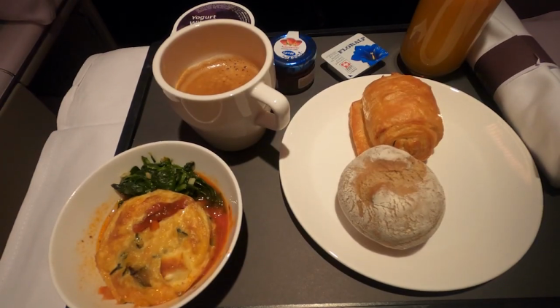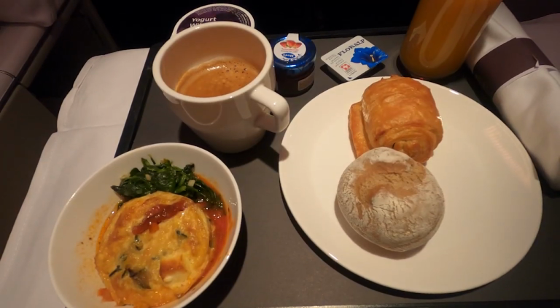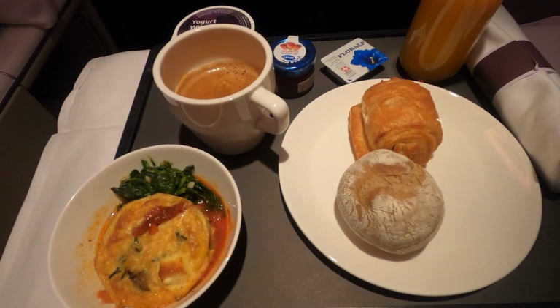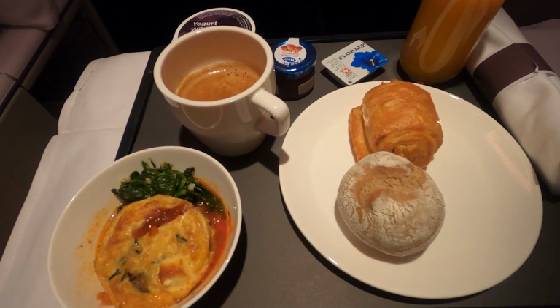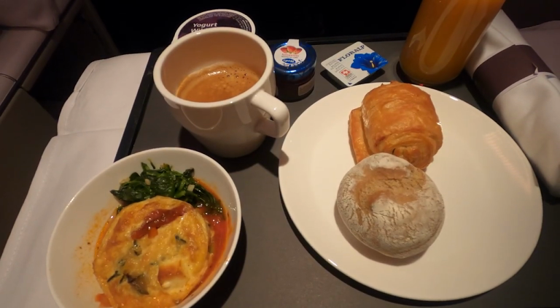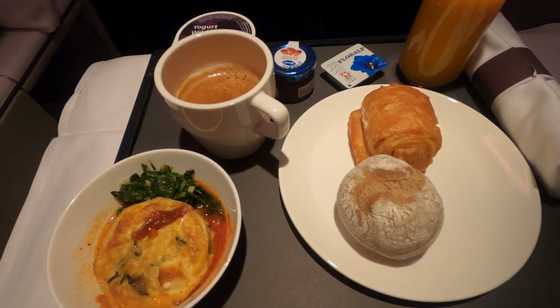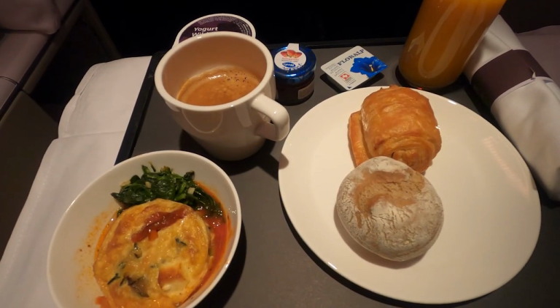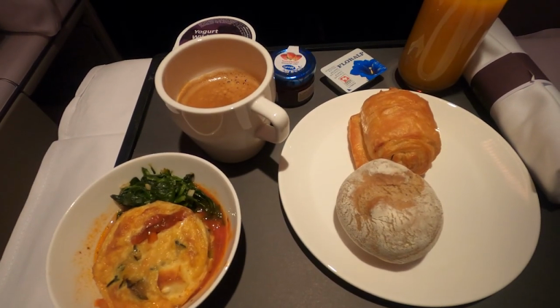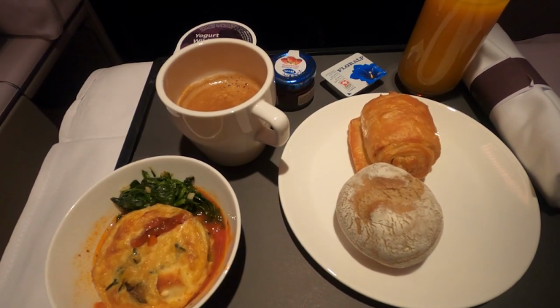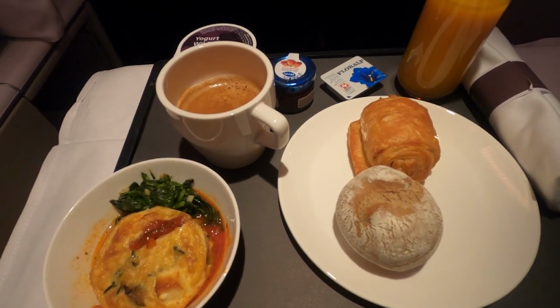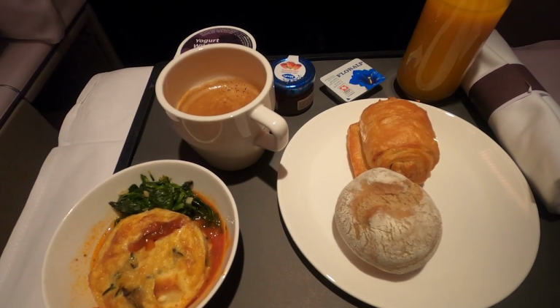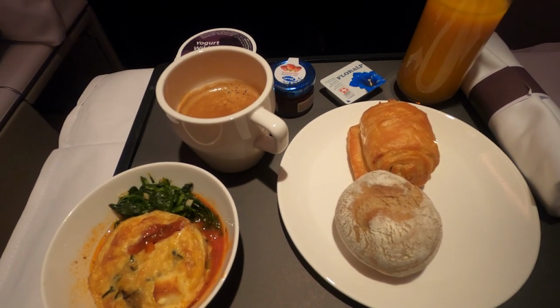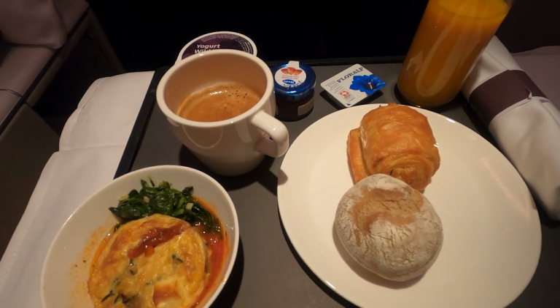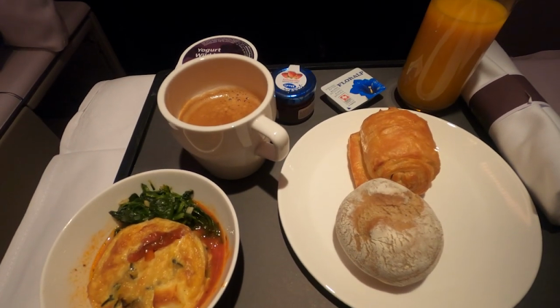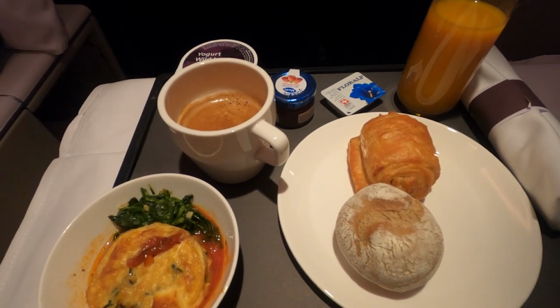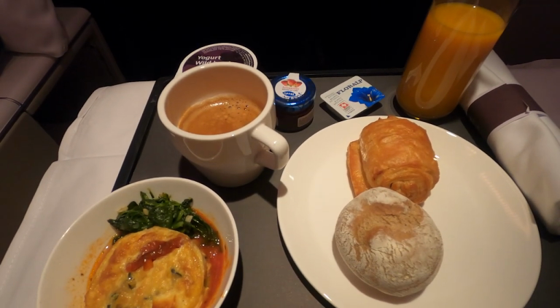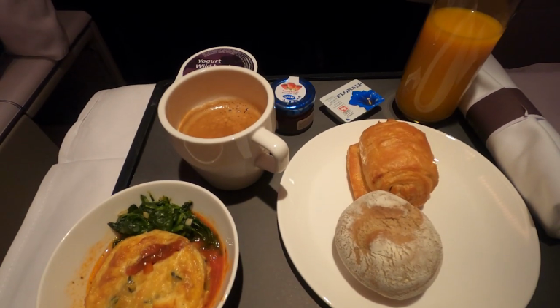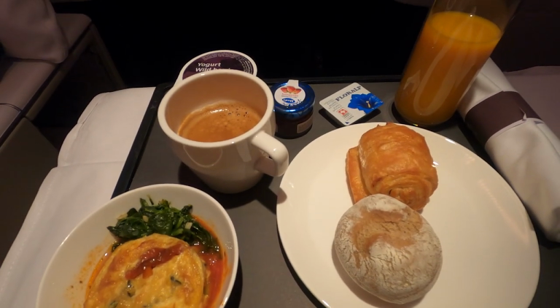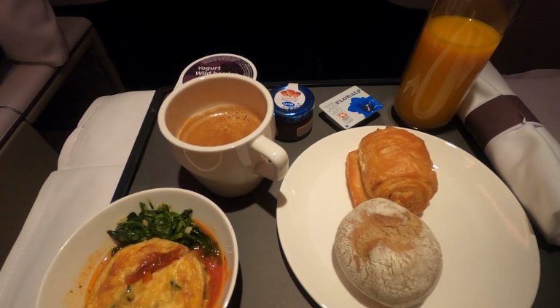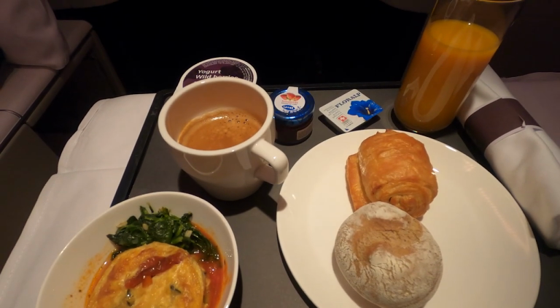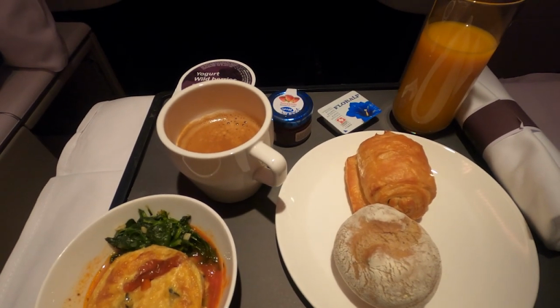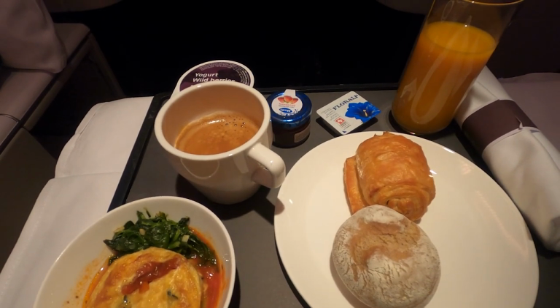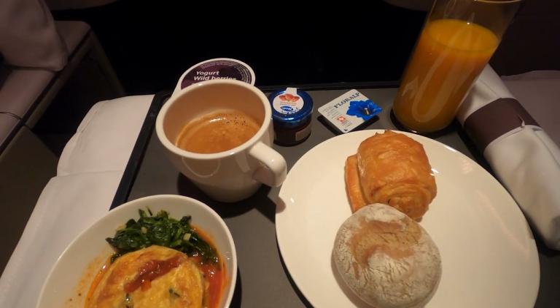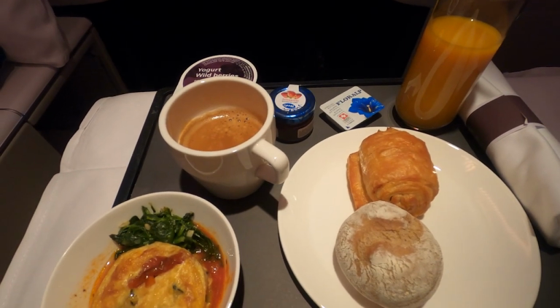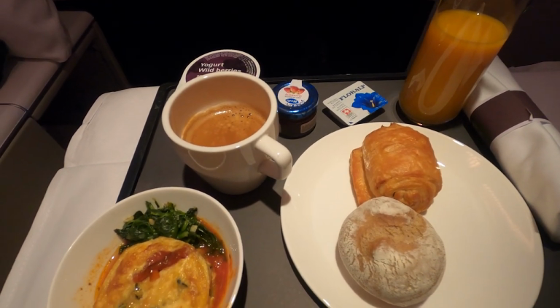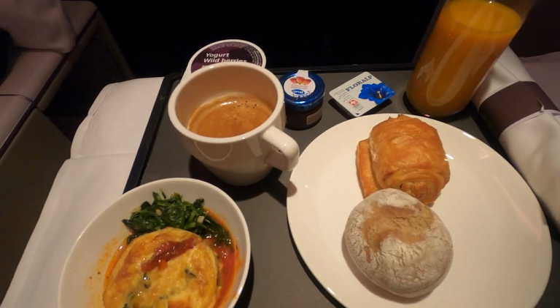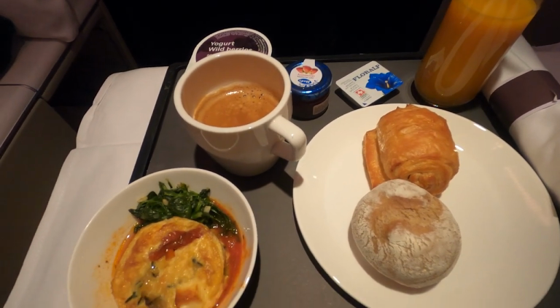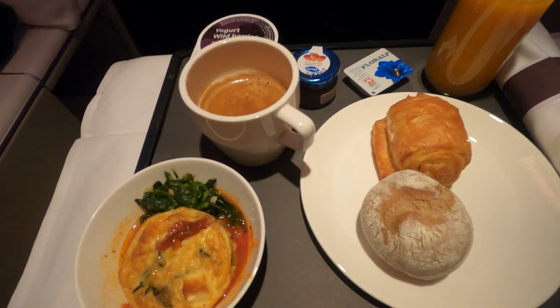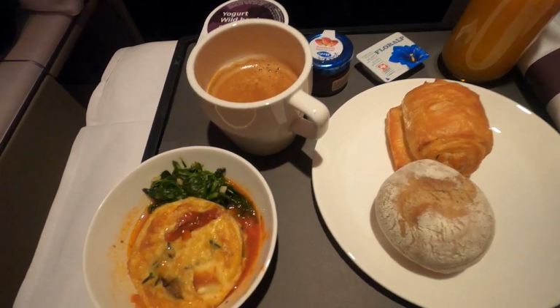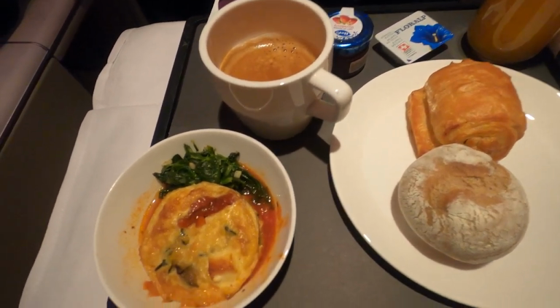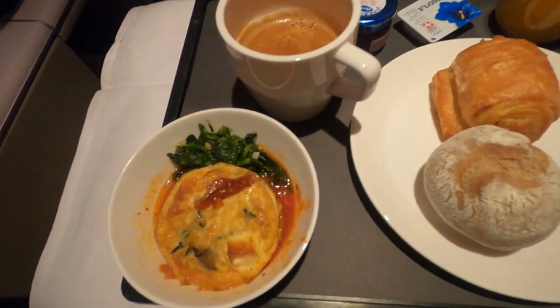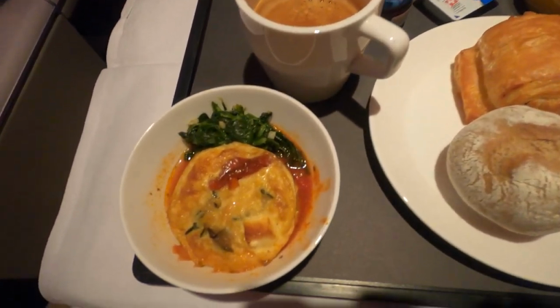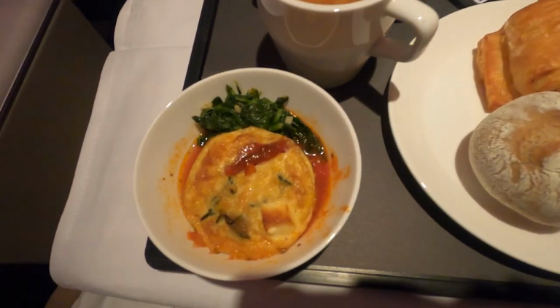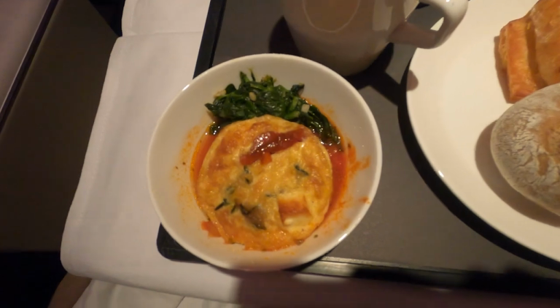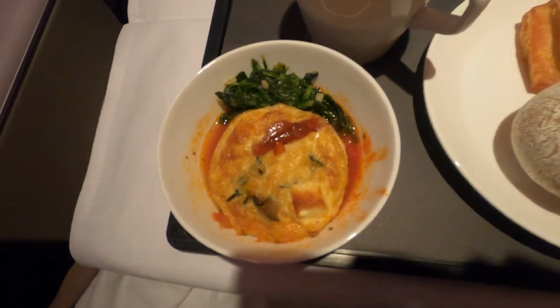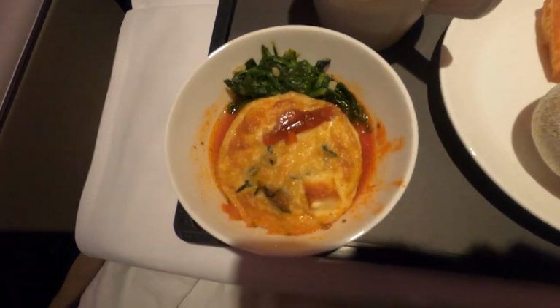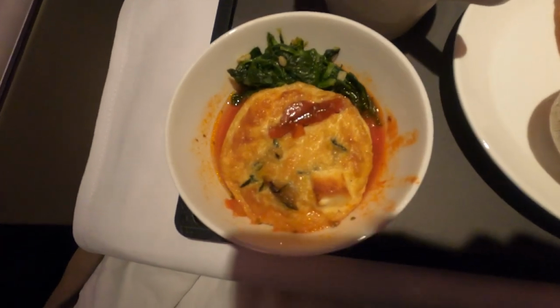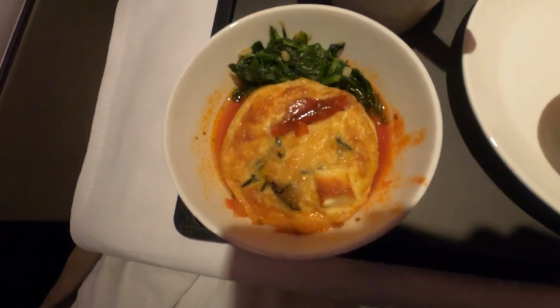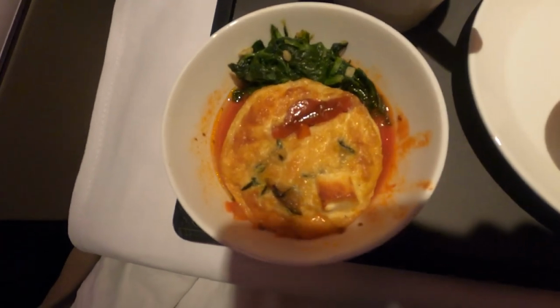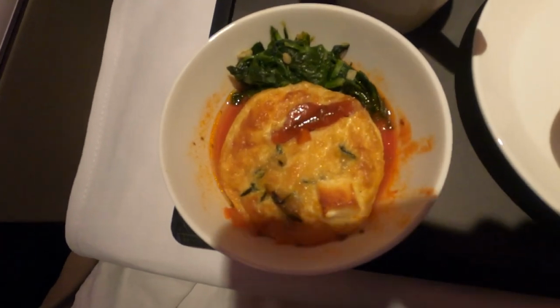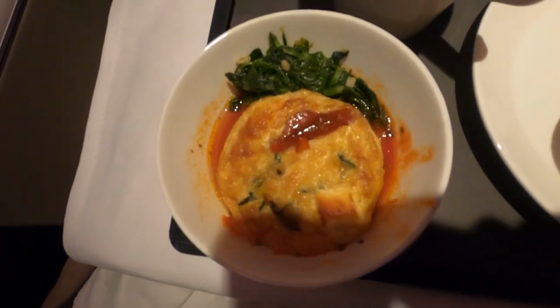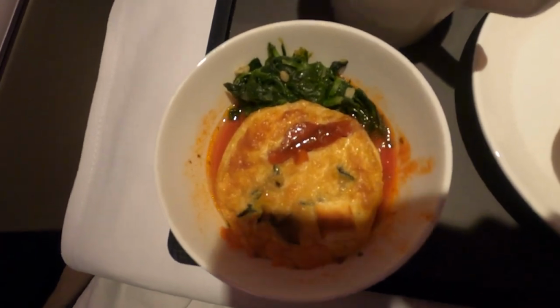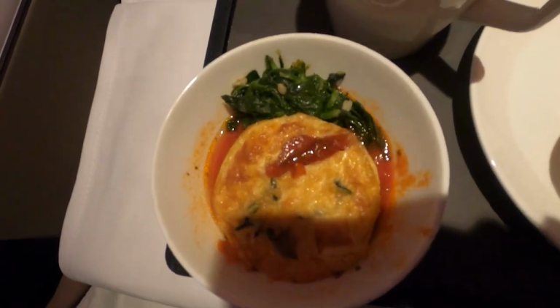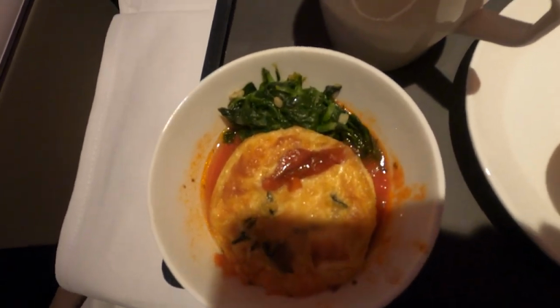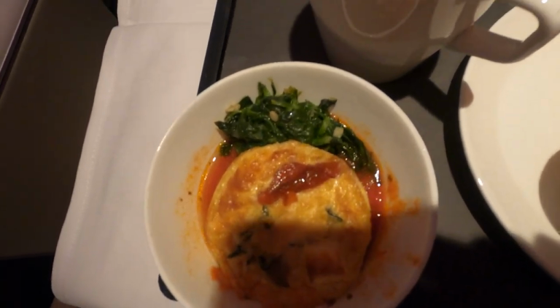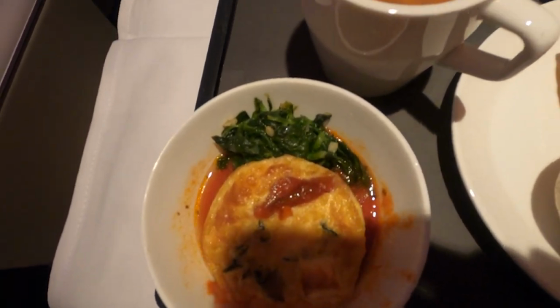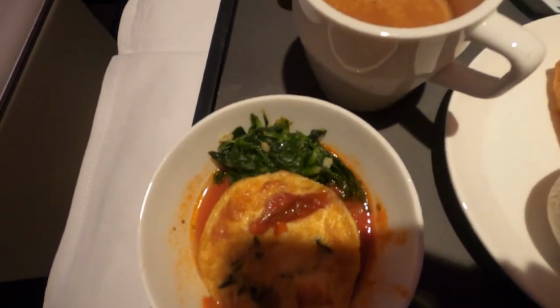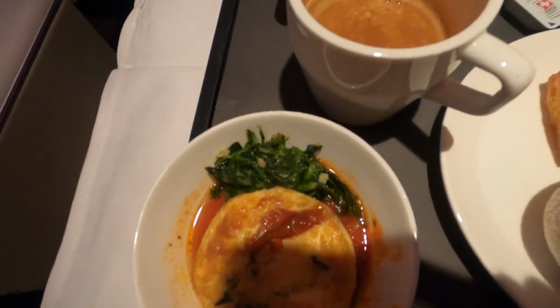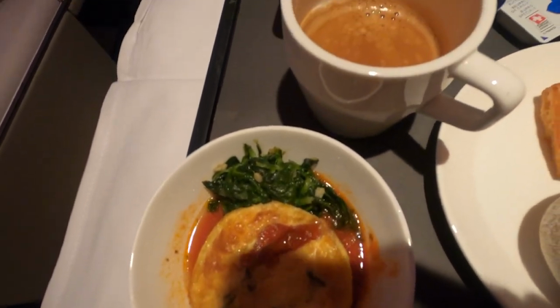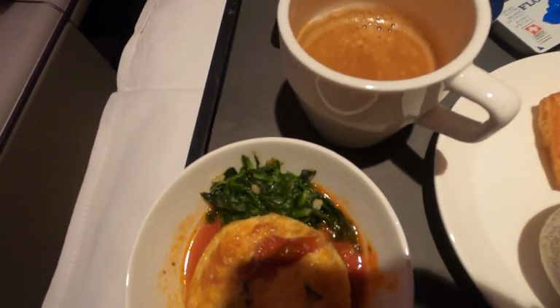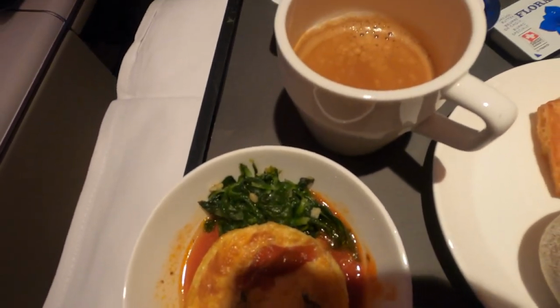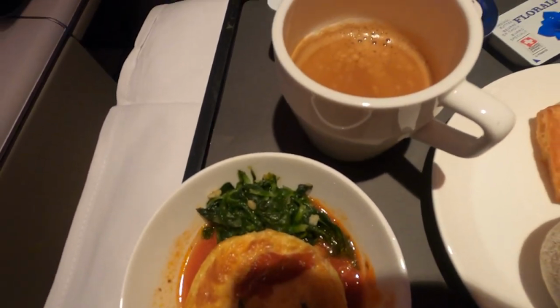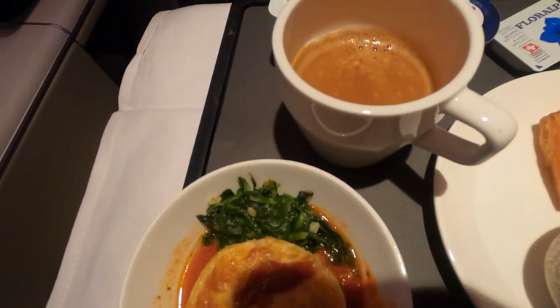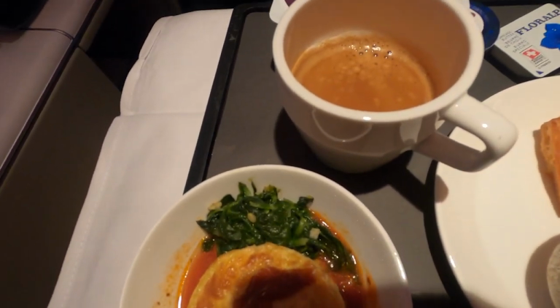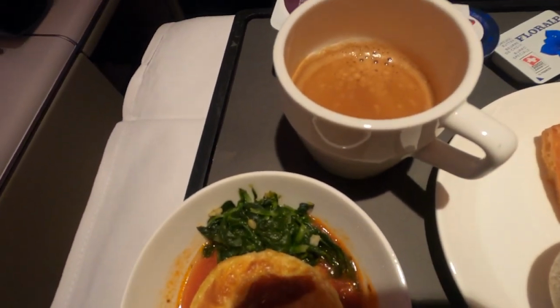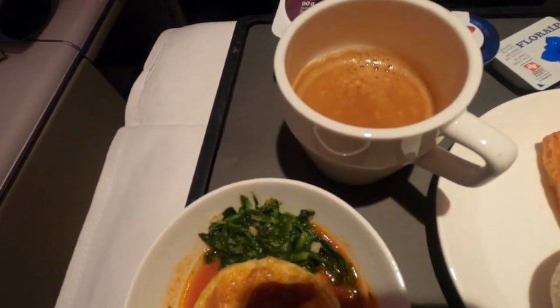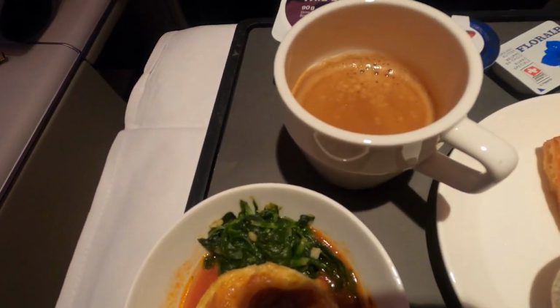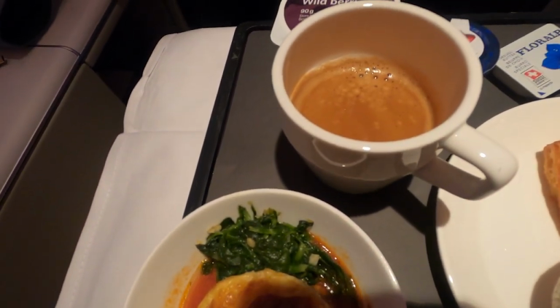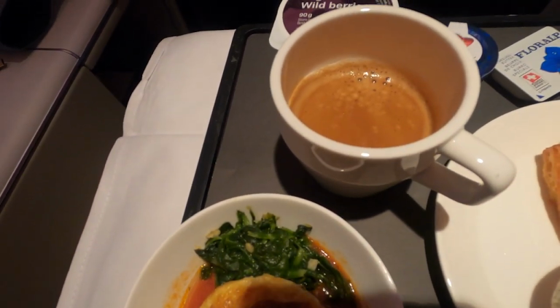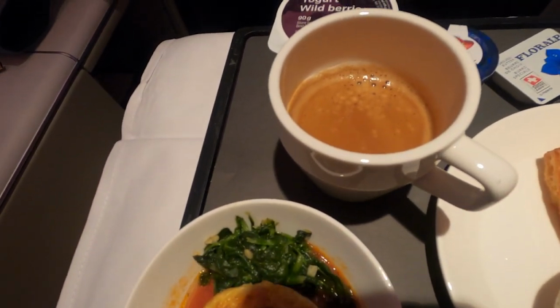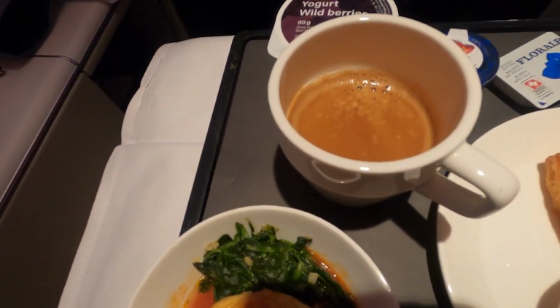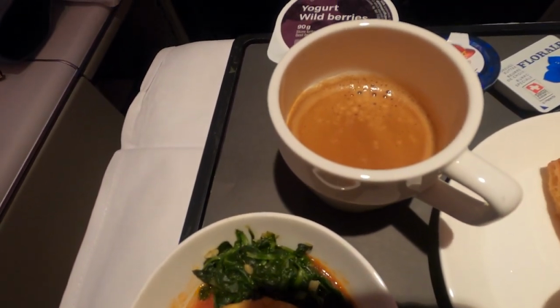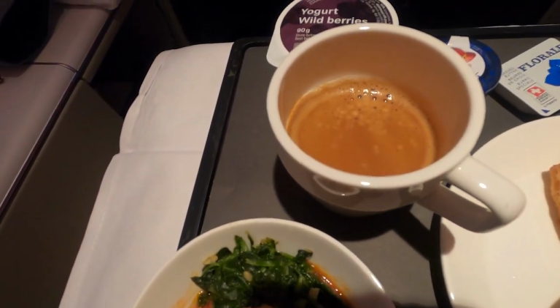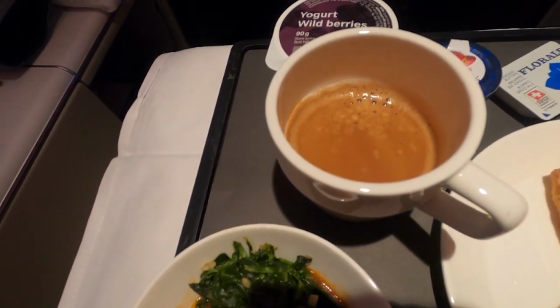Breakfast shortly came after. It consists of a small quiche, yogurt, with some small bread and pastries.